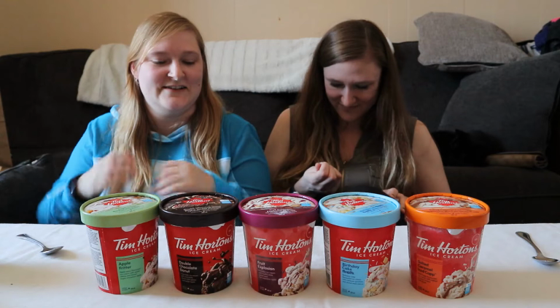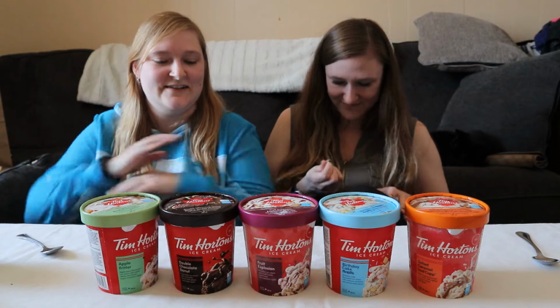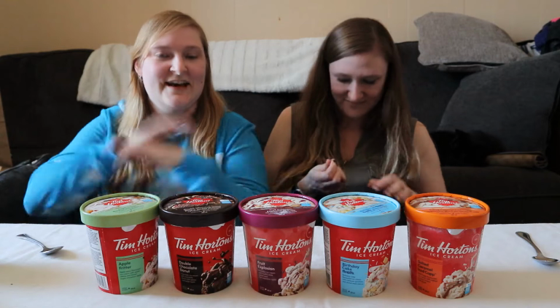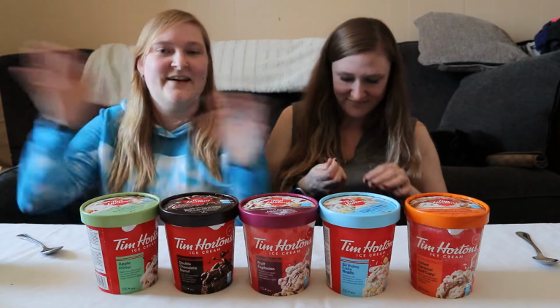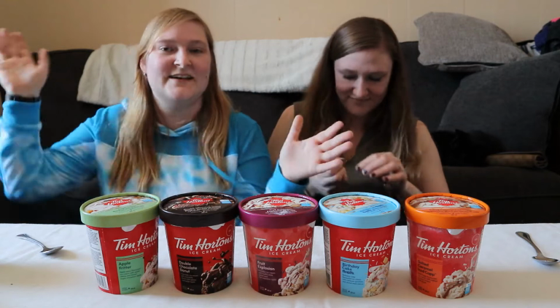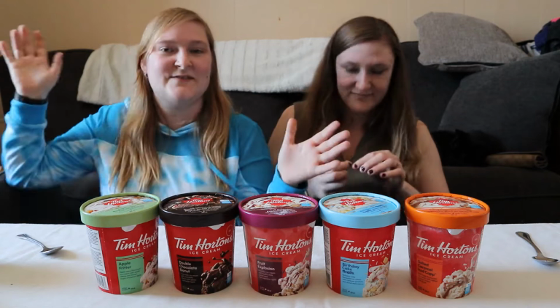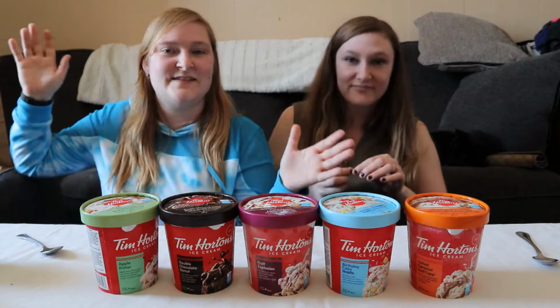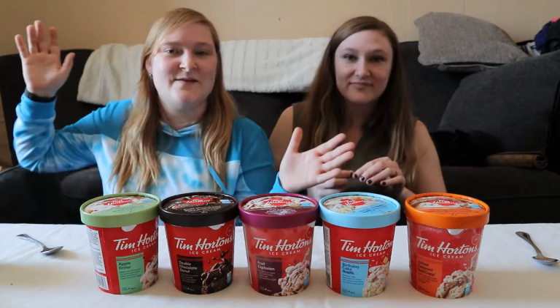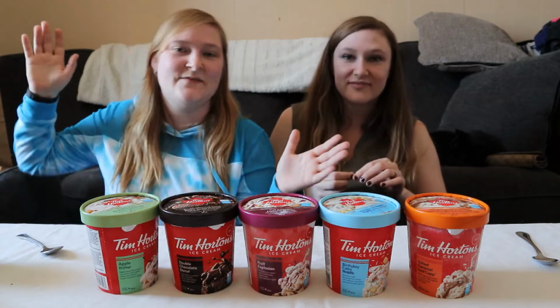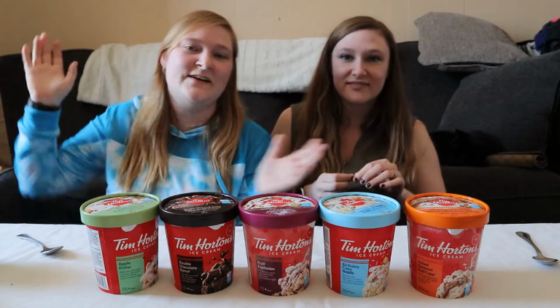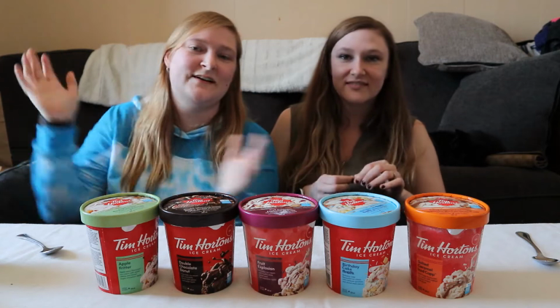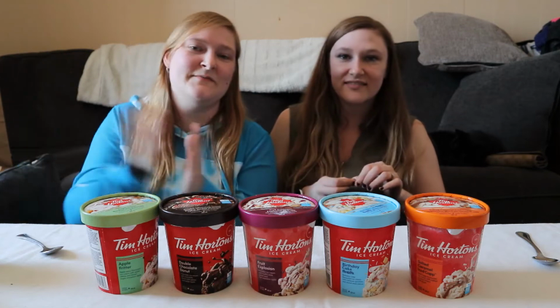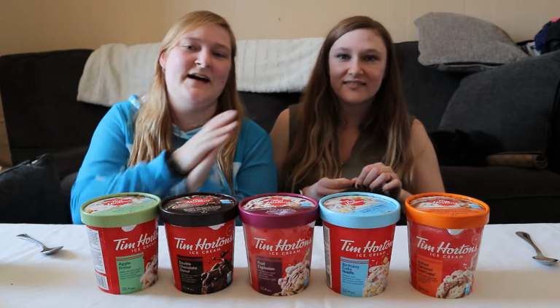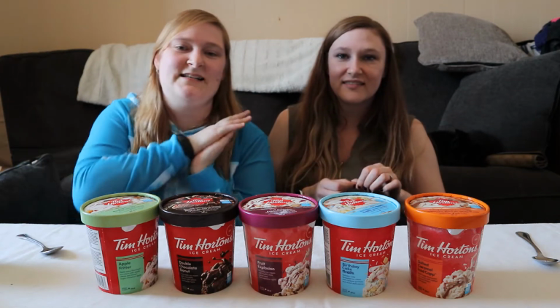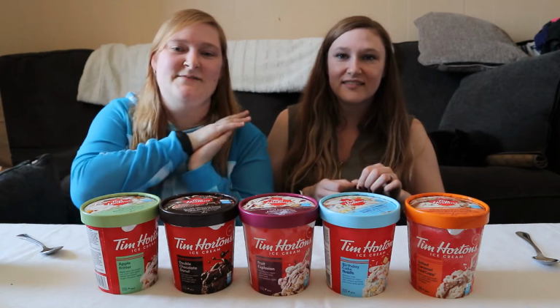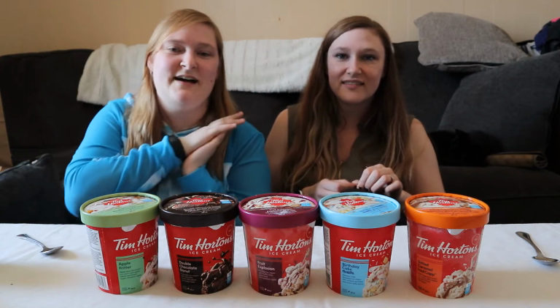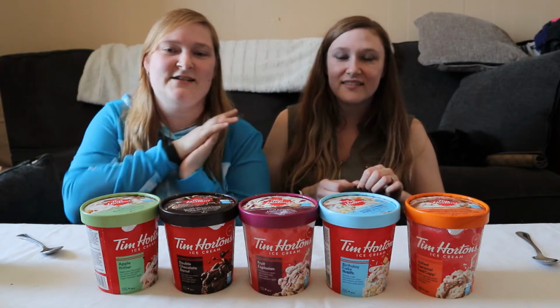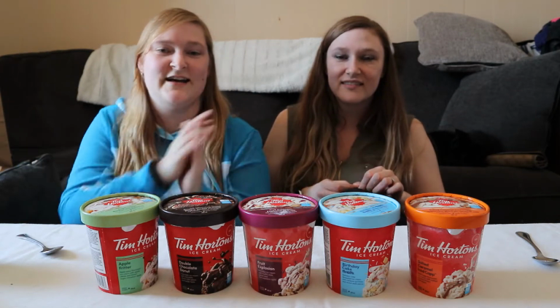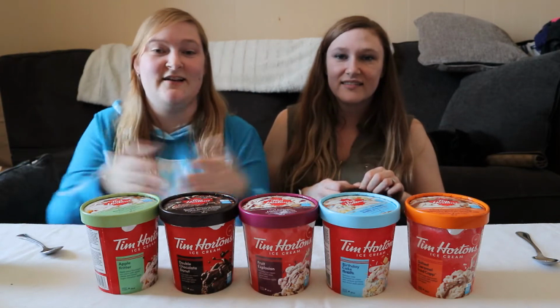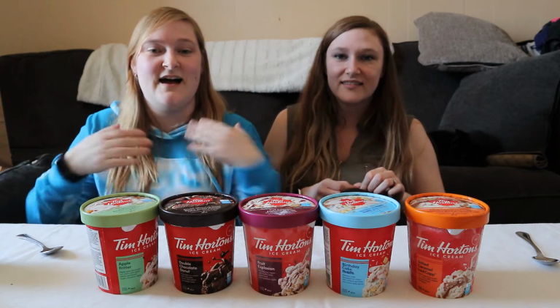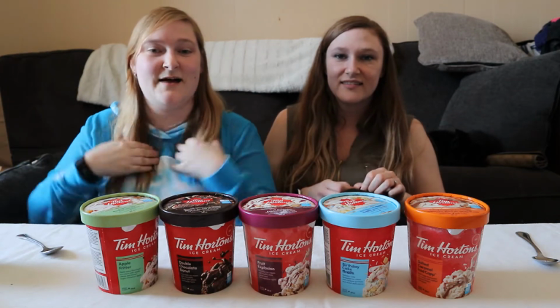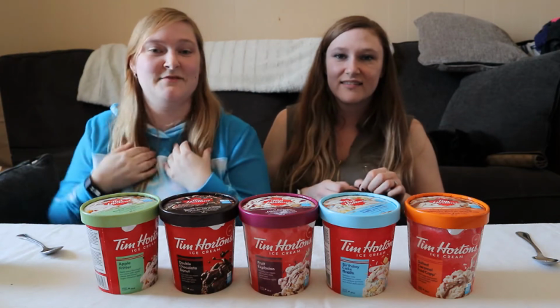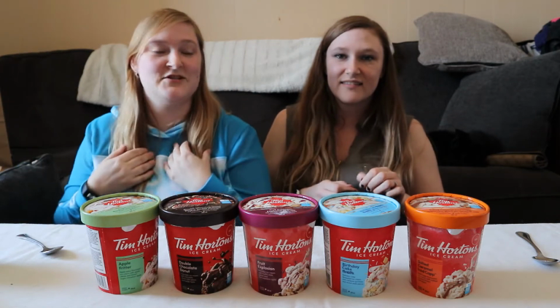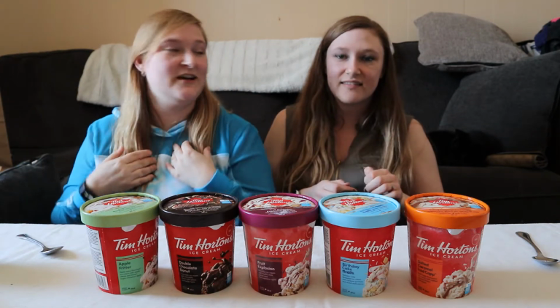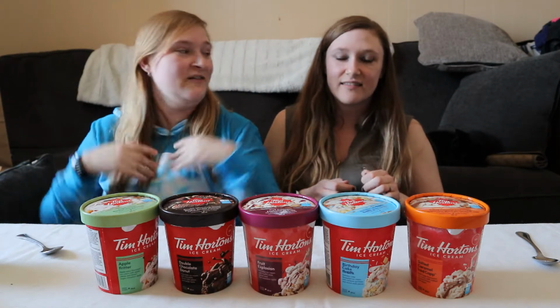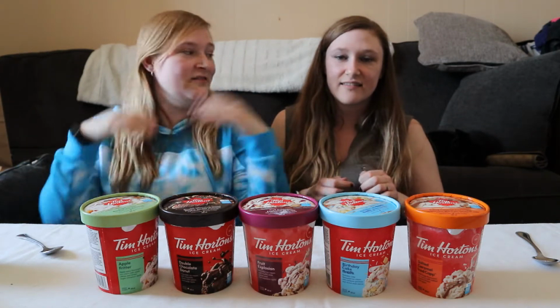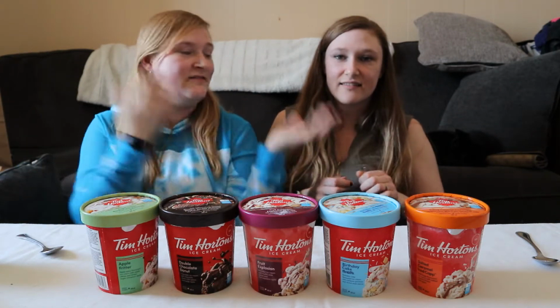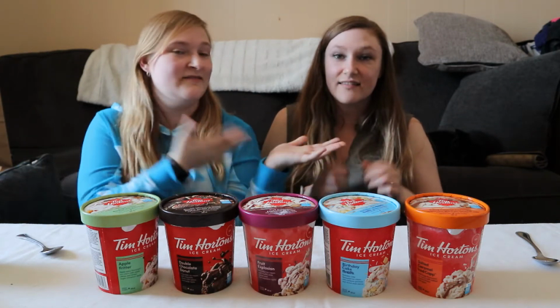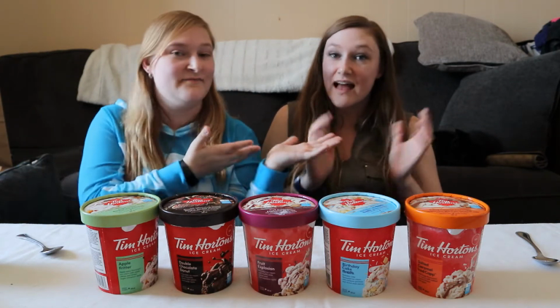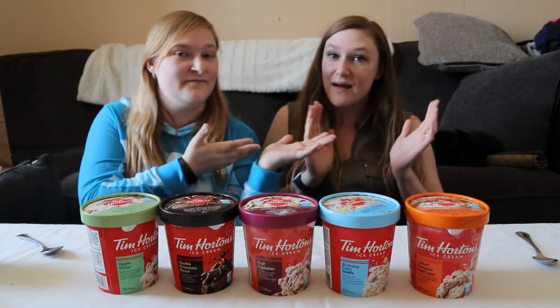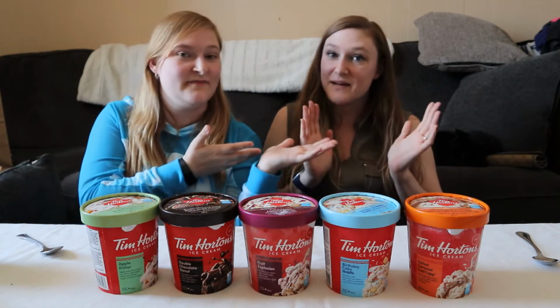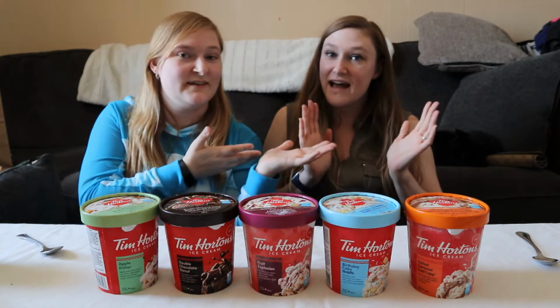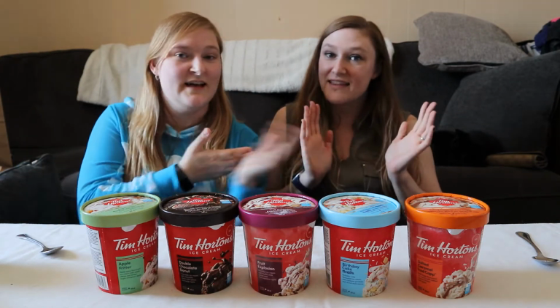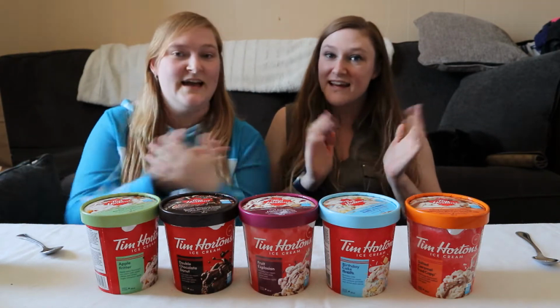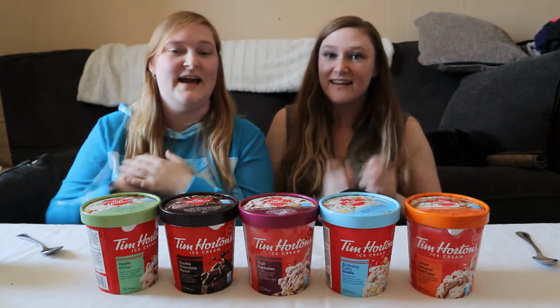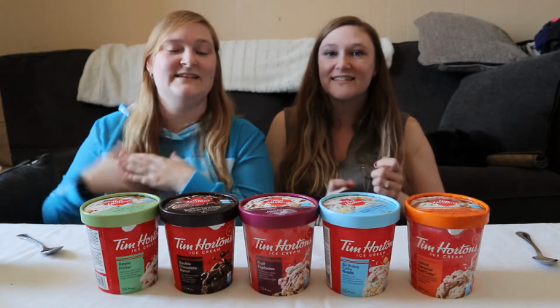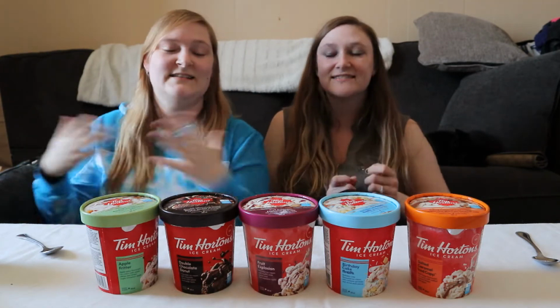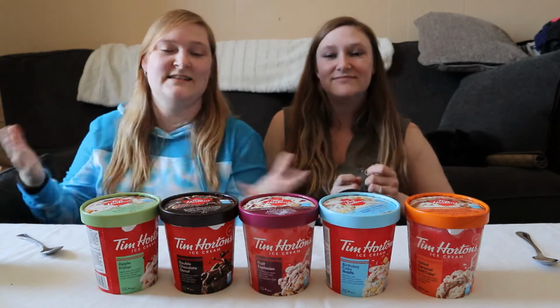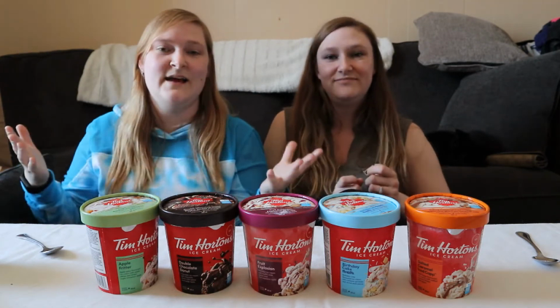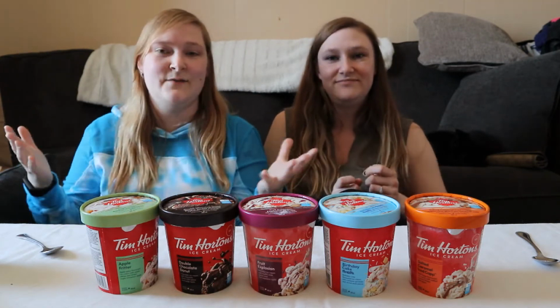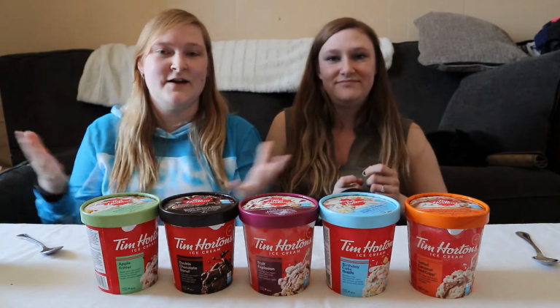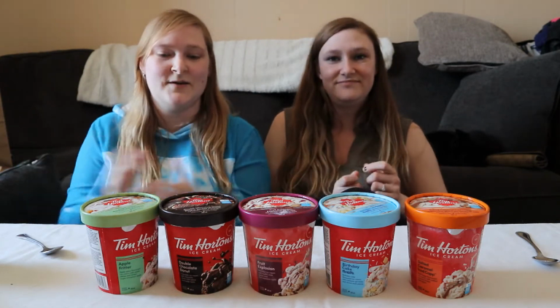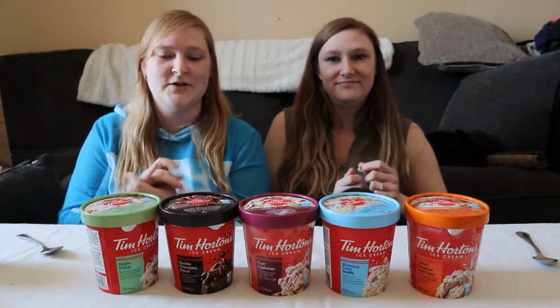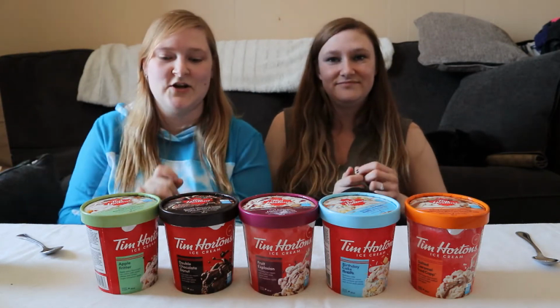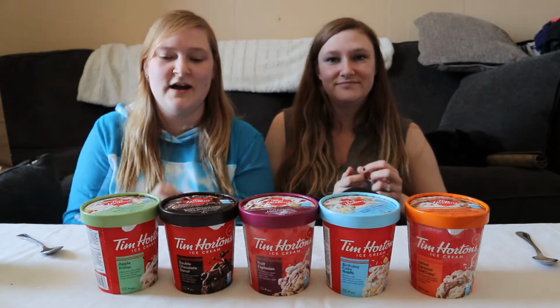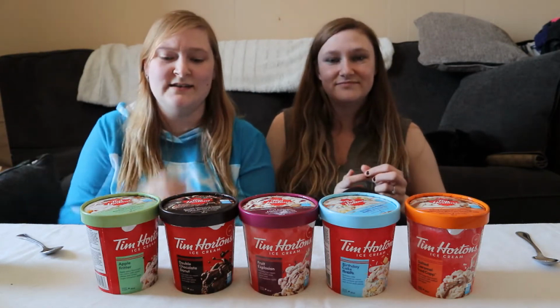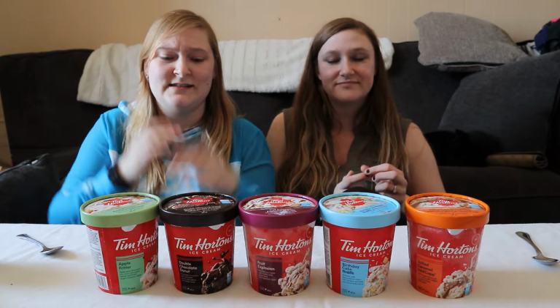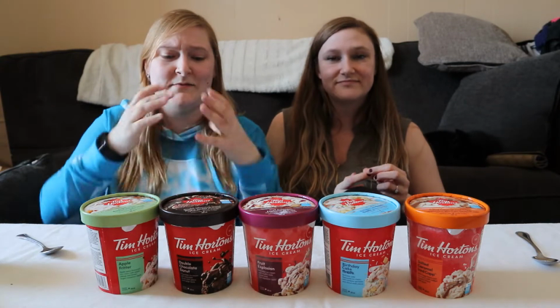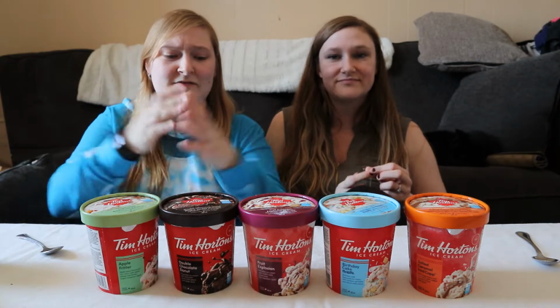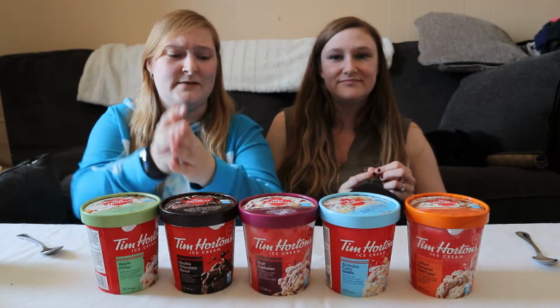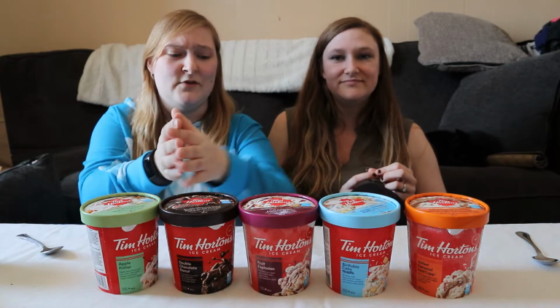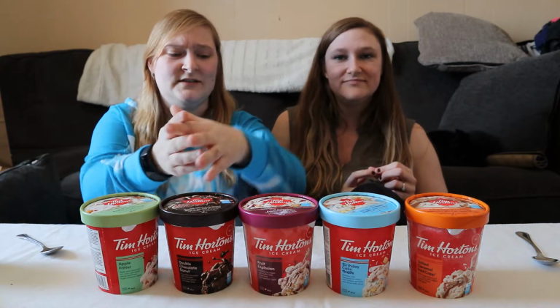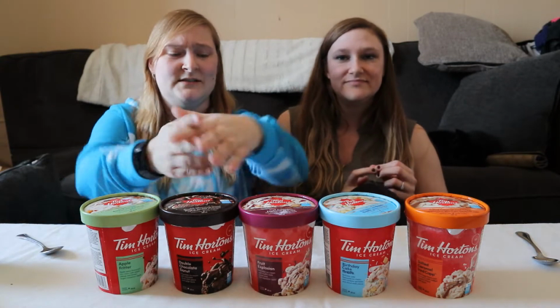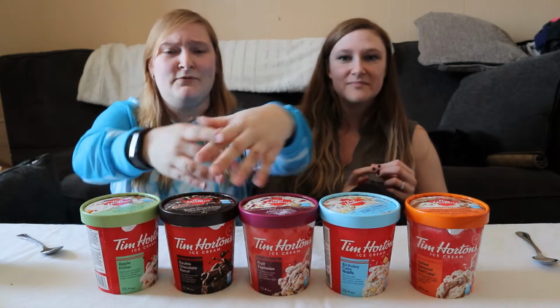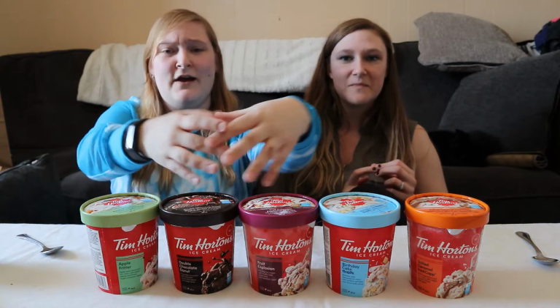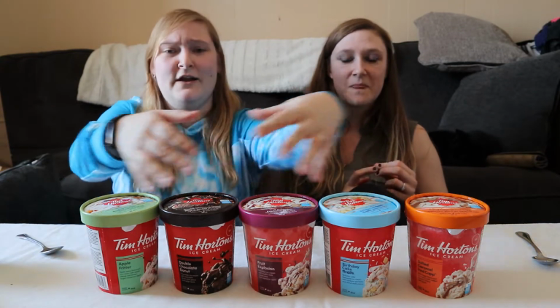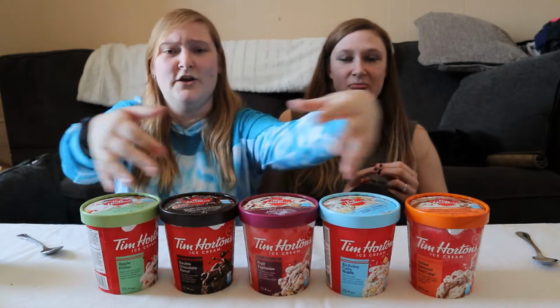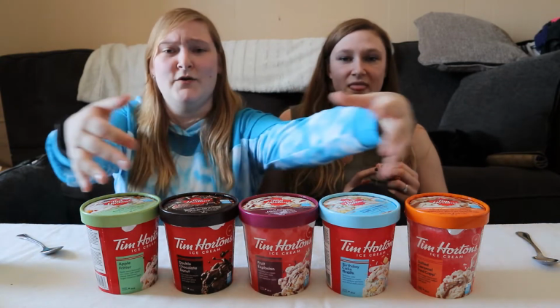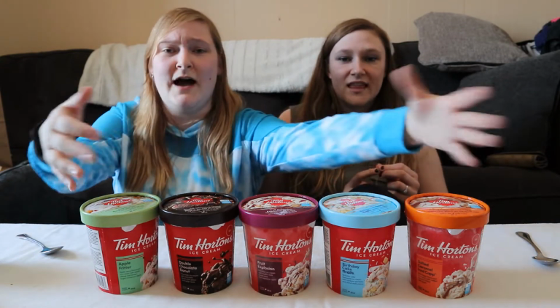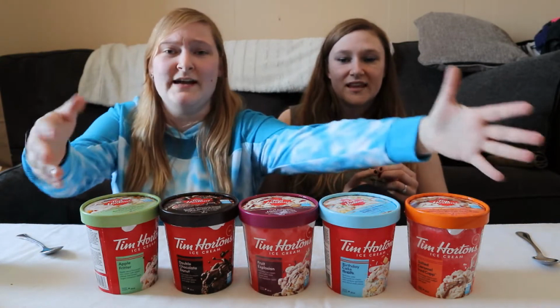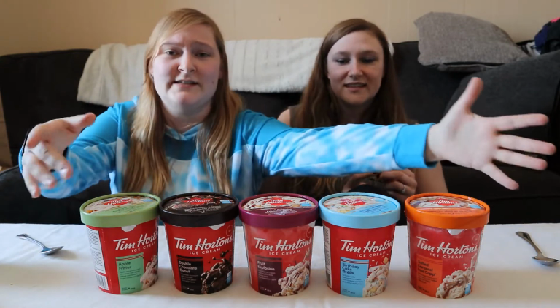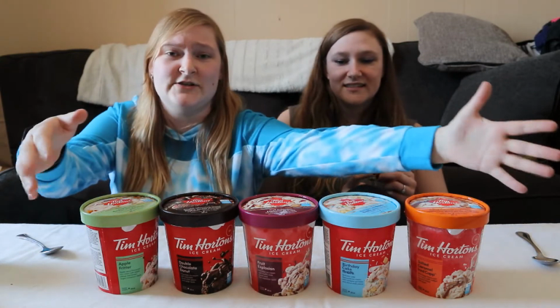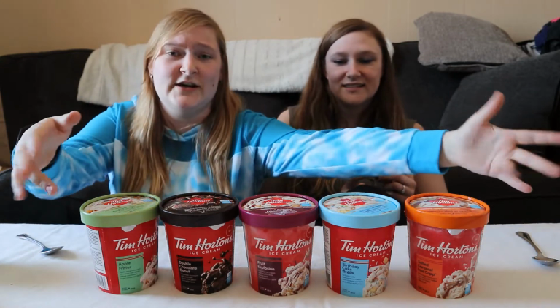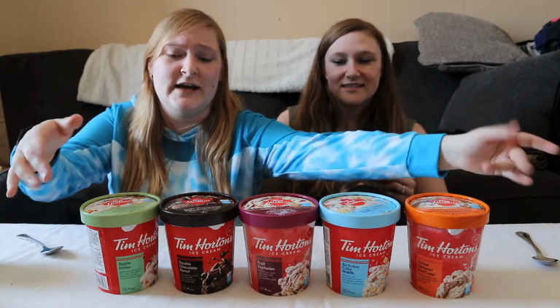Hey guys, what's up? Welcome back to my channel. I'm Michelle. I'm Callie. And today we are going to be trying some of Tim Hortons' brand new ice creams.